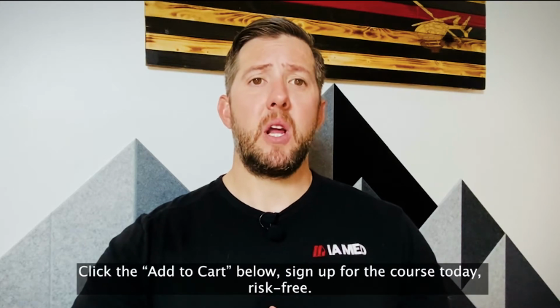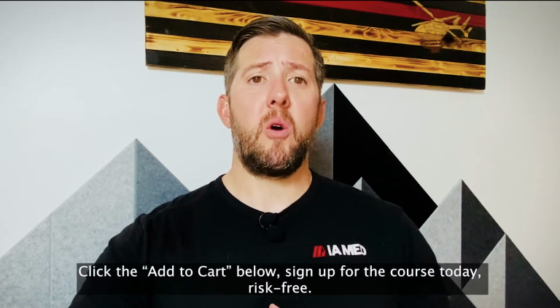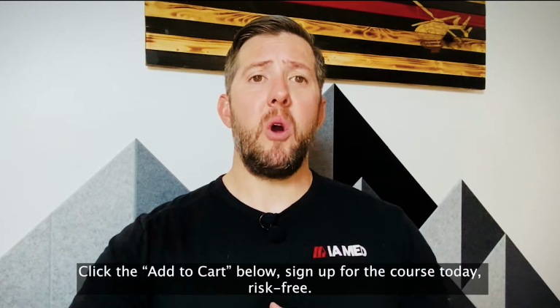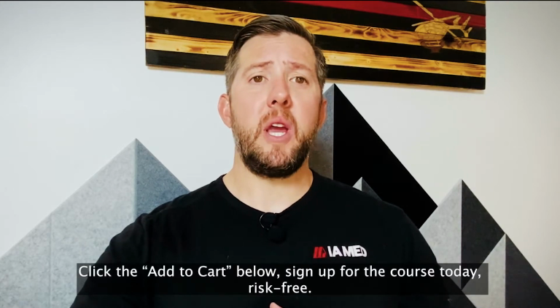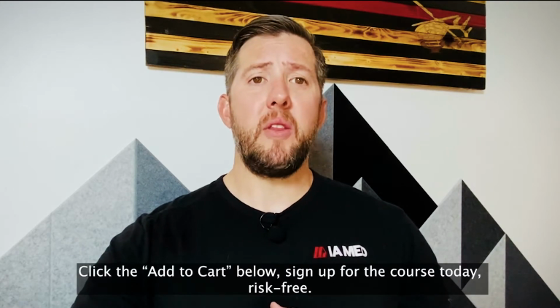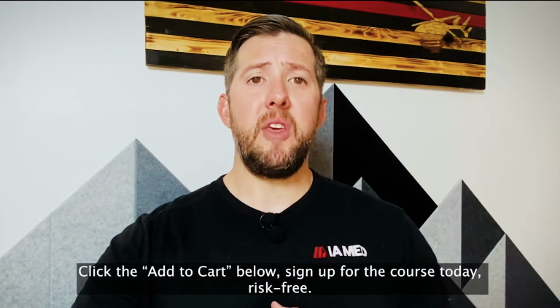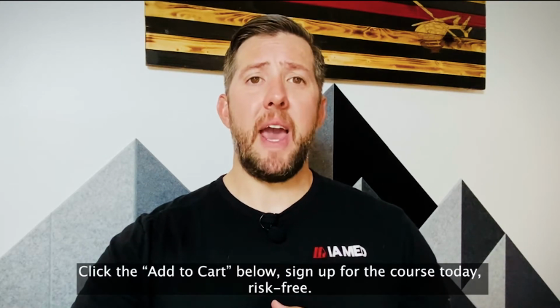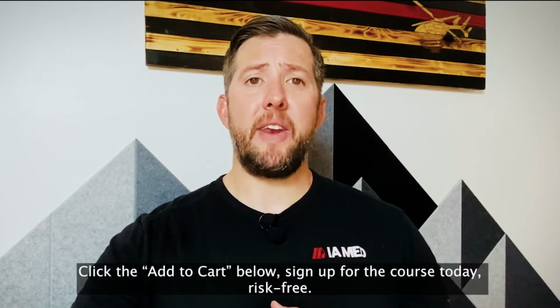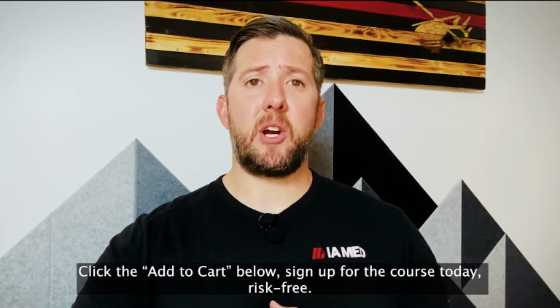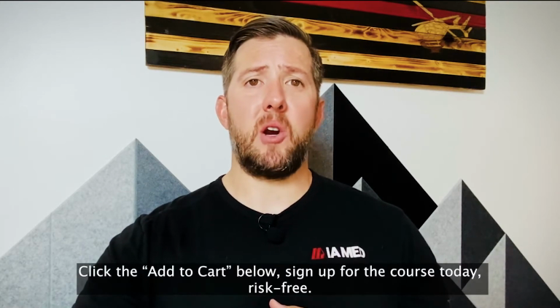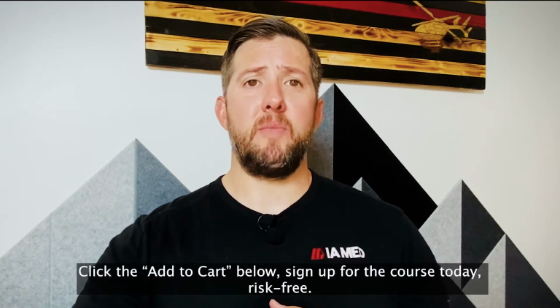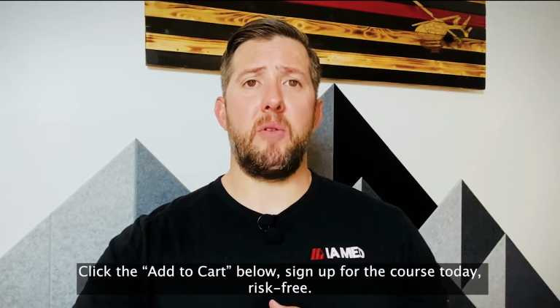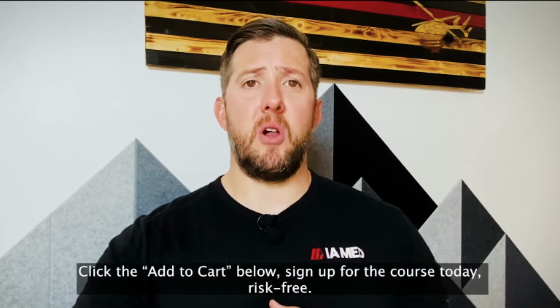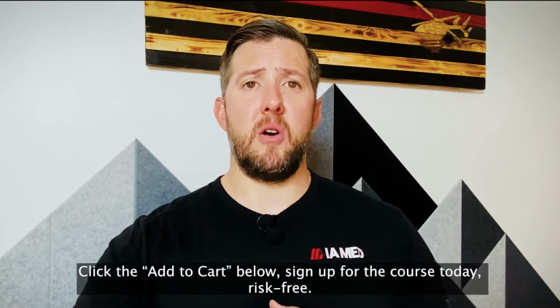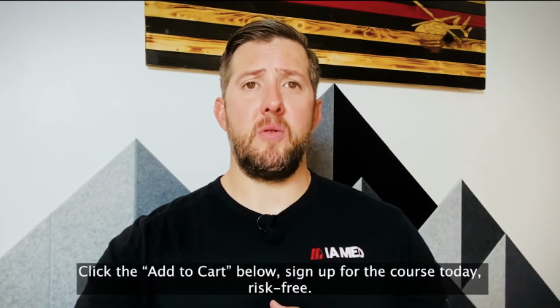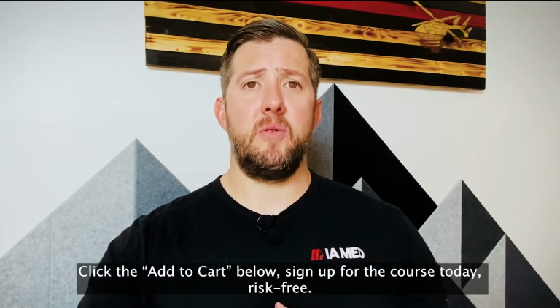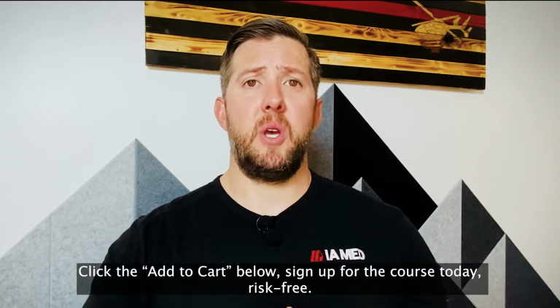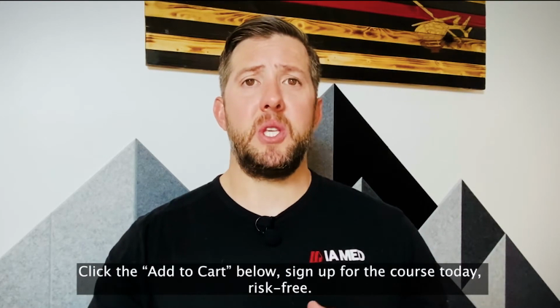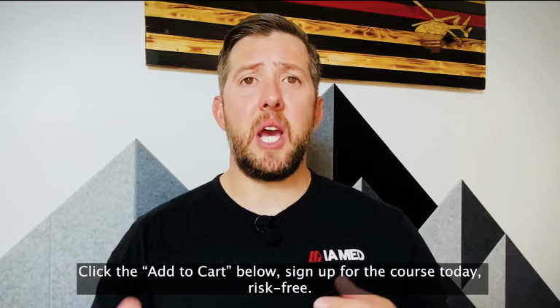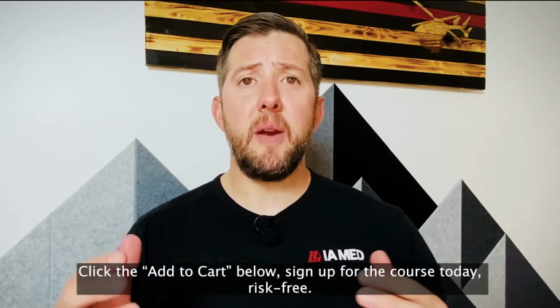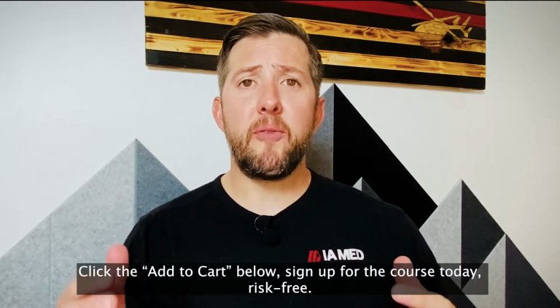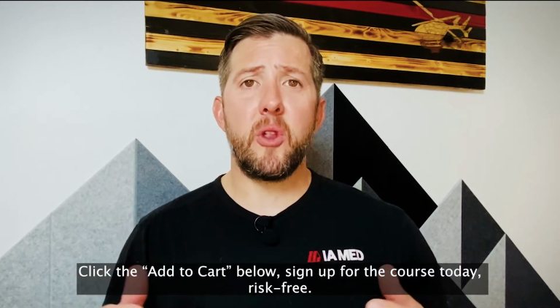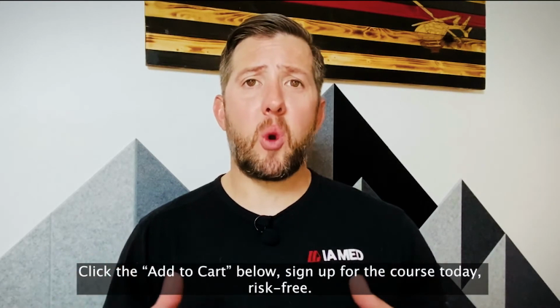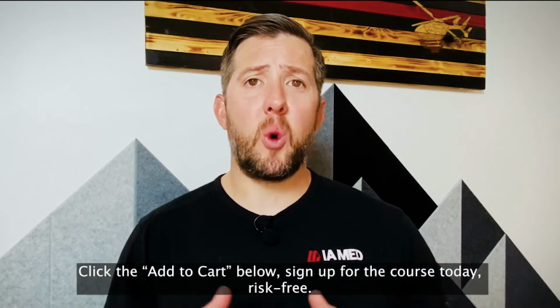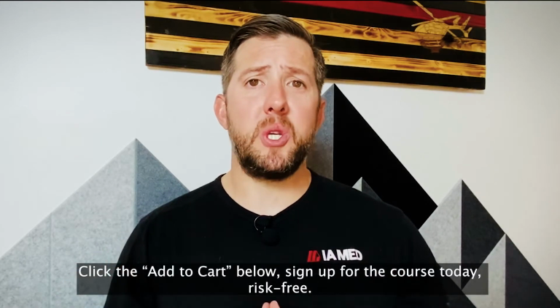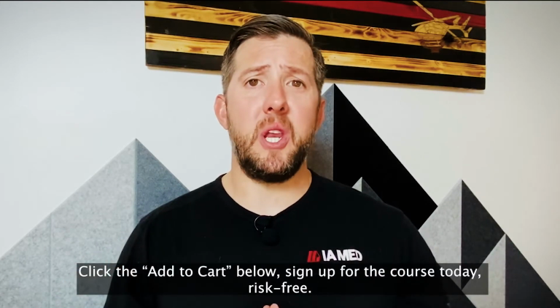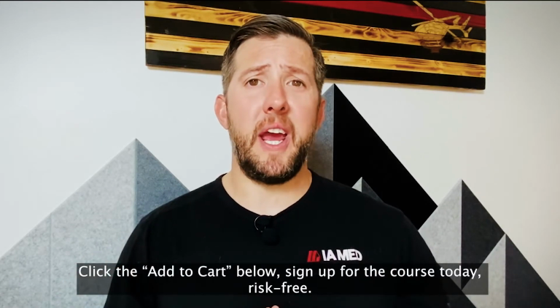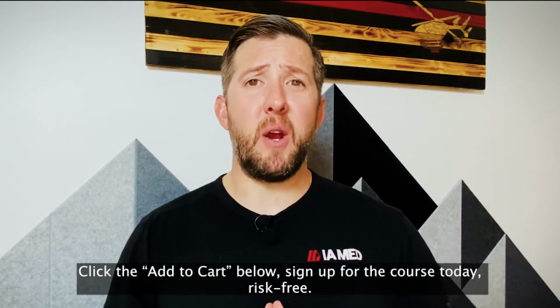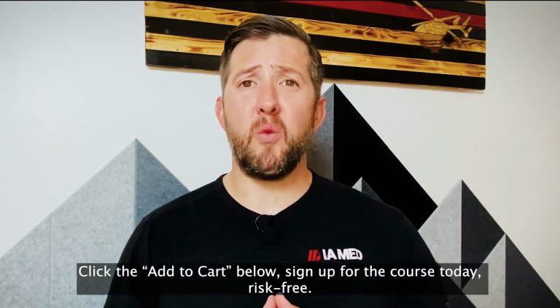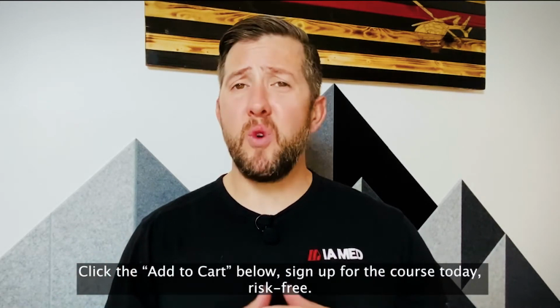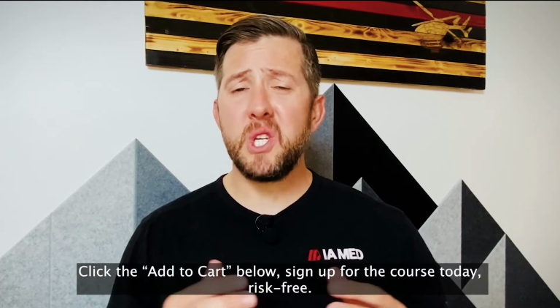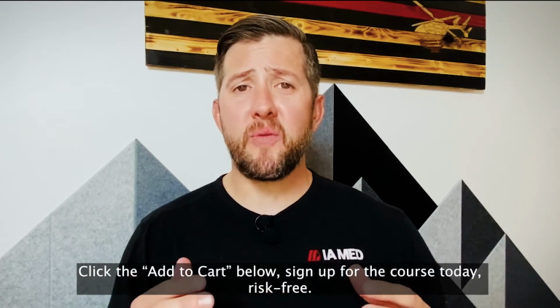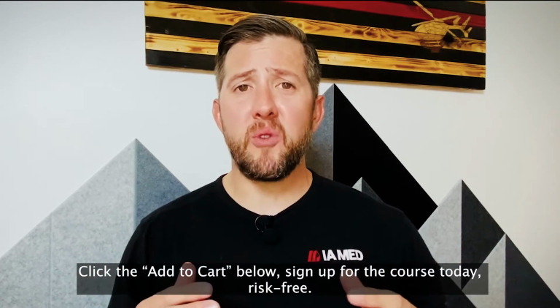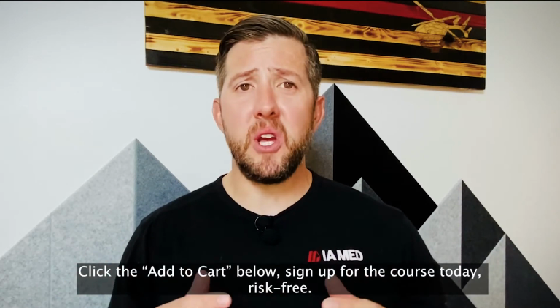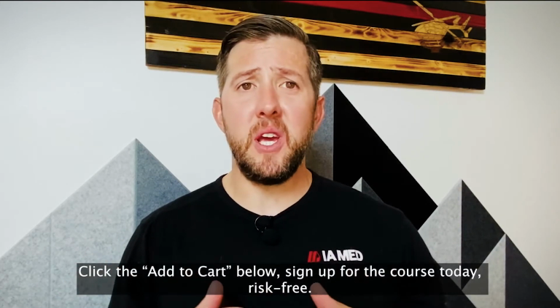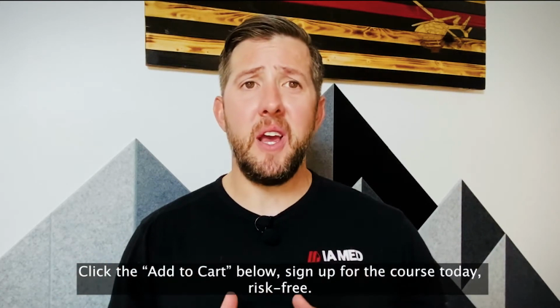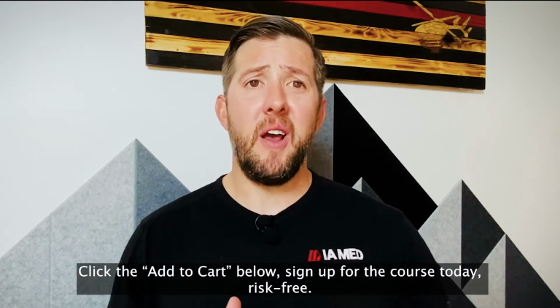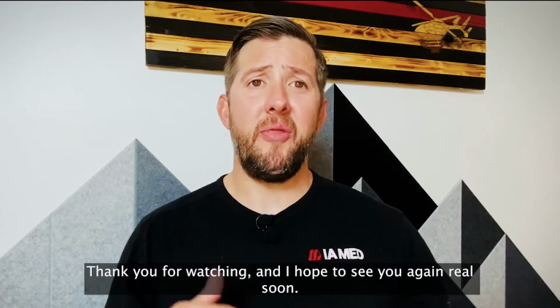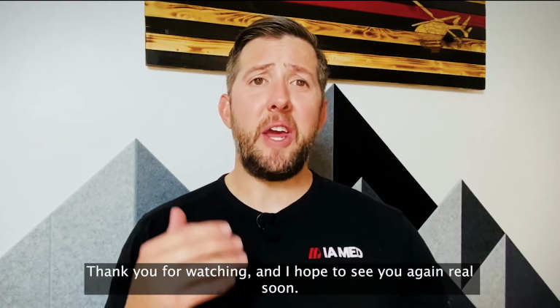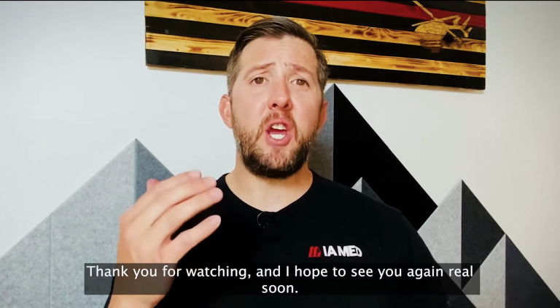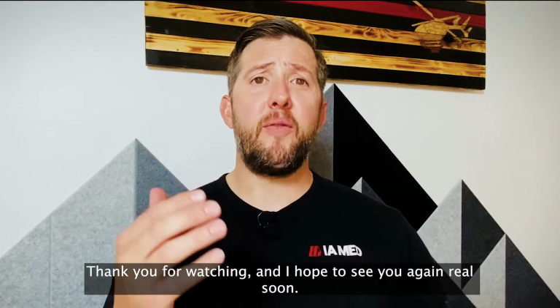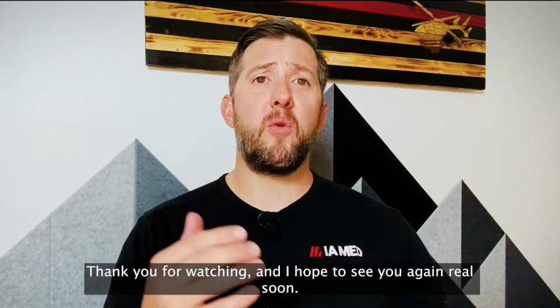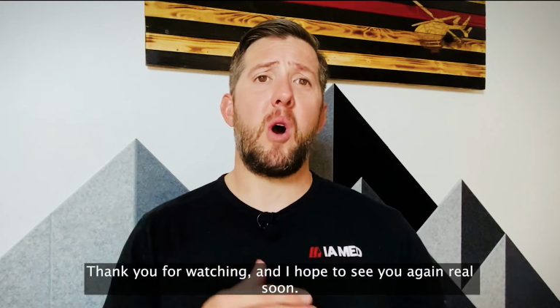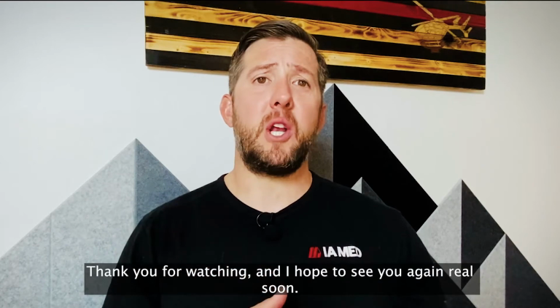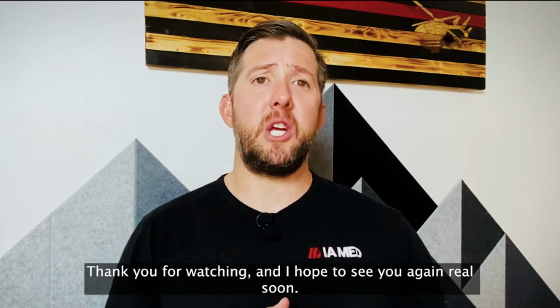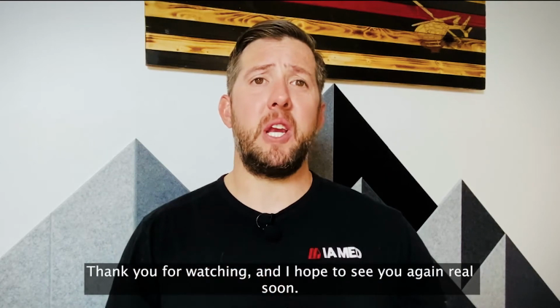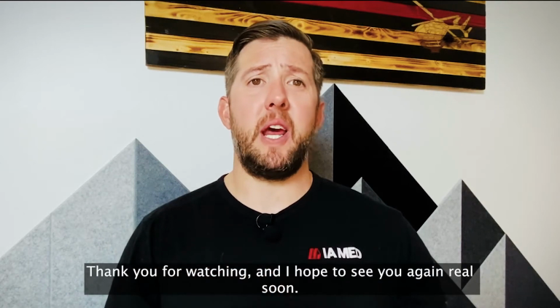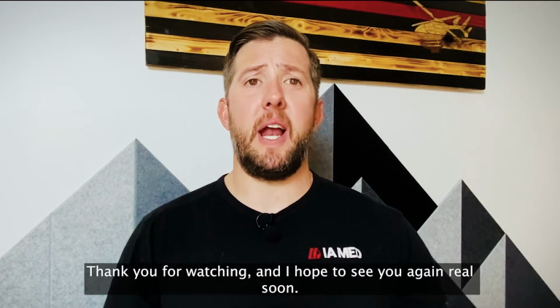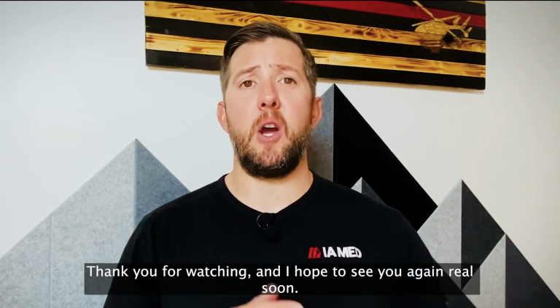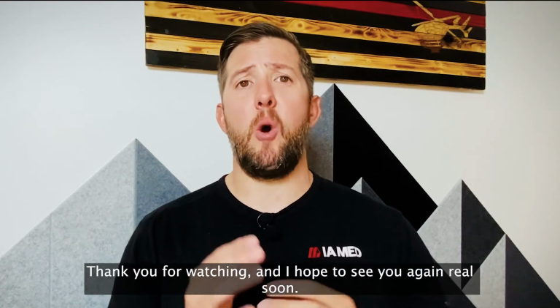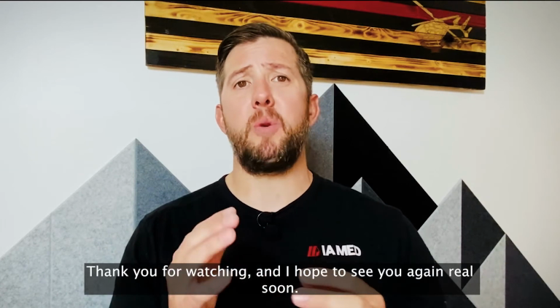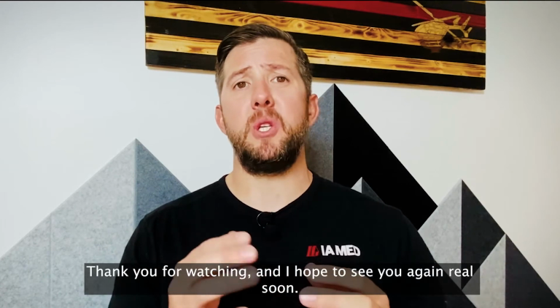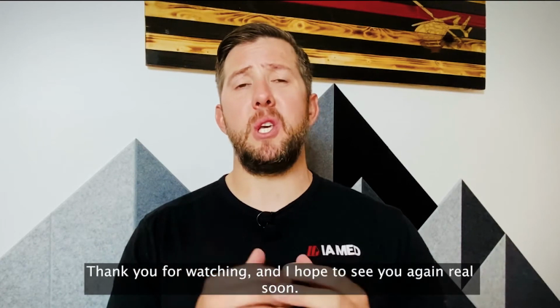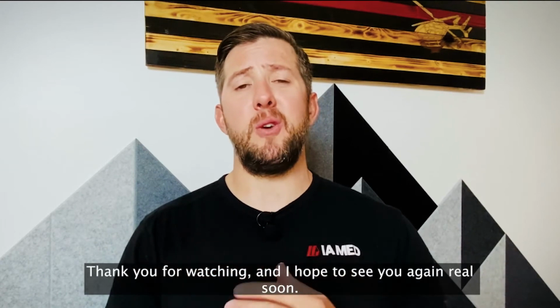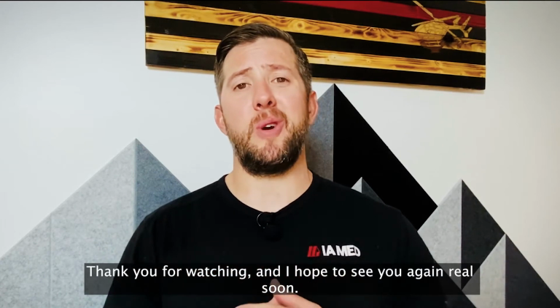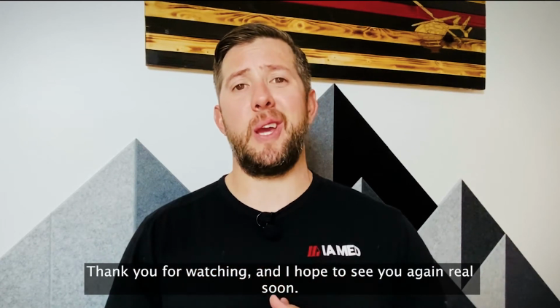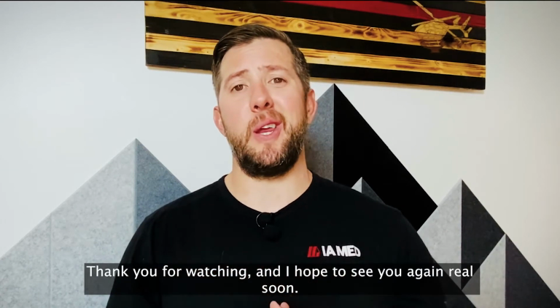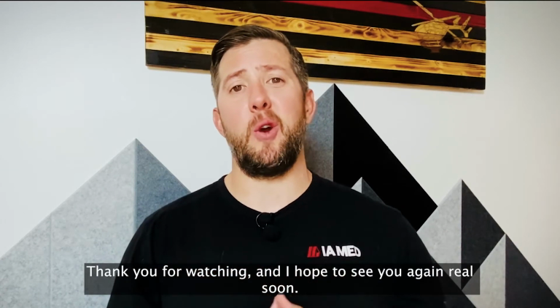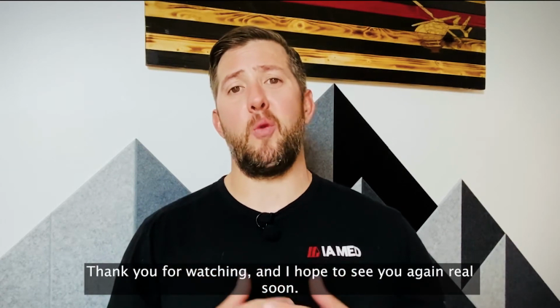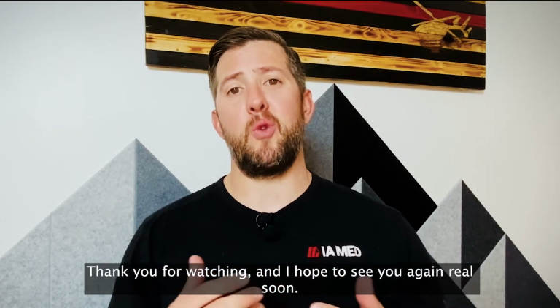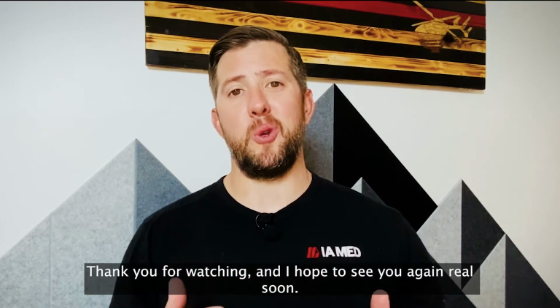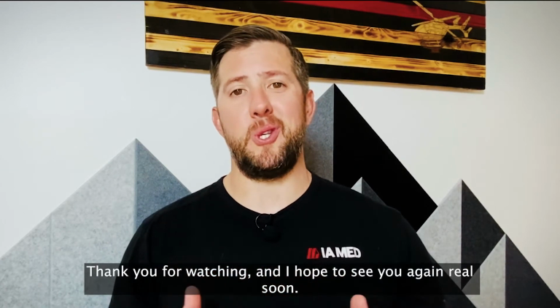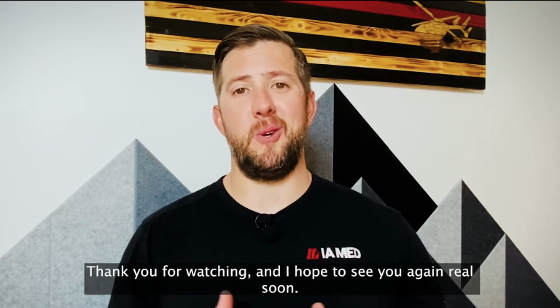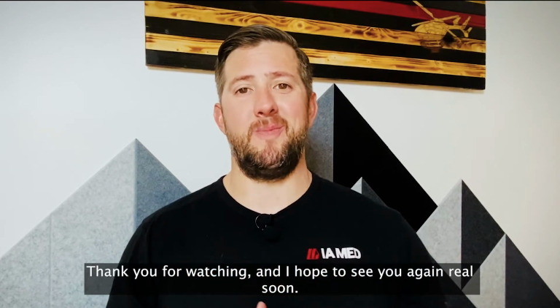Click the Add to Cart below, sign up for the course today, risk-free. Thank you for watching, and I hope to see you again real soon.